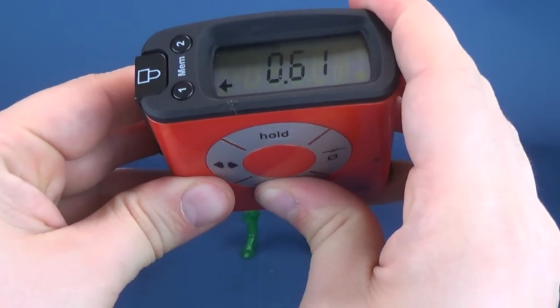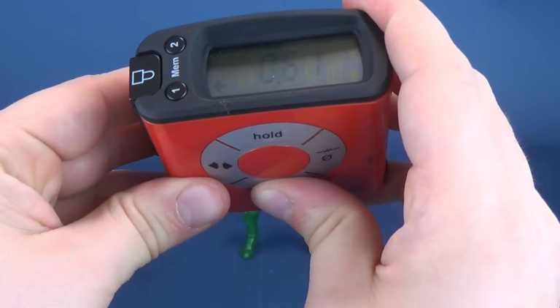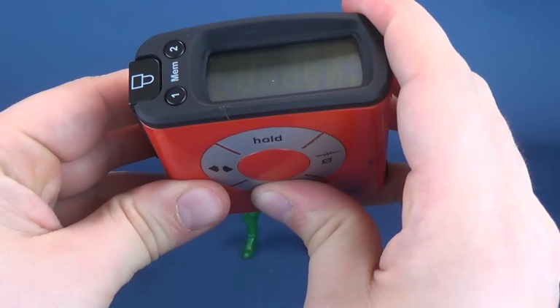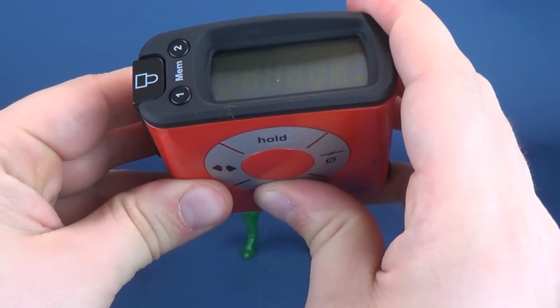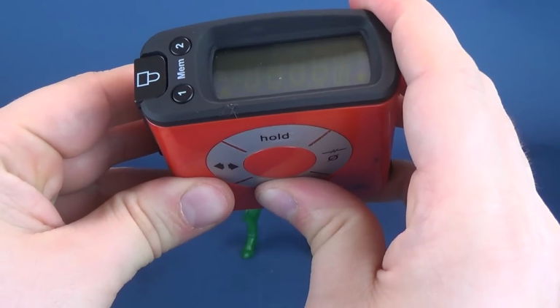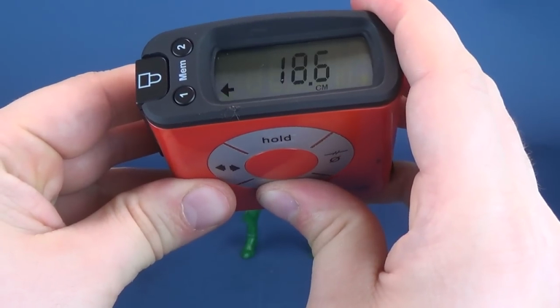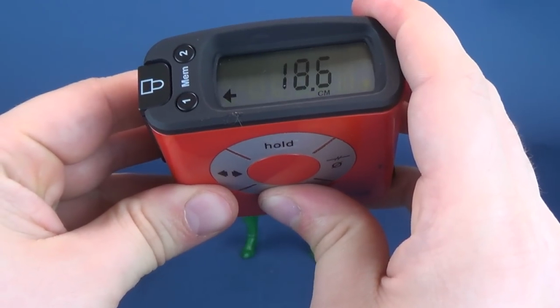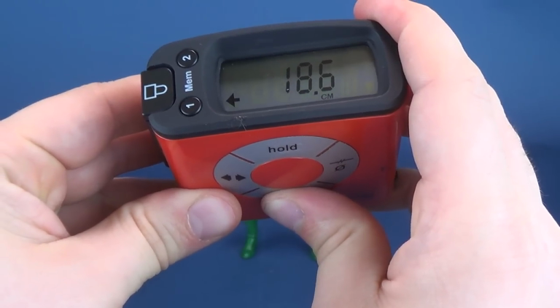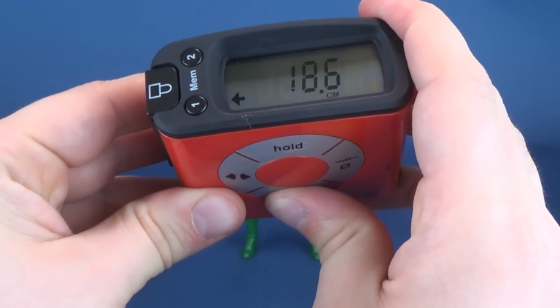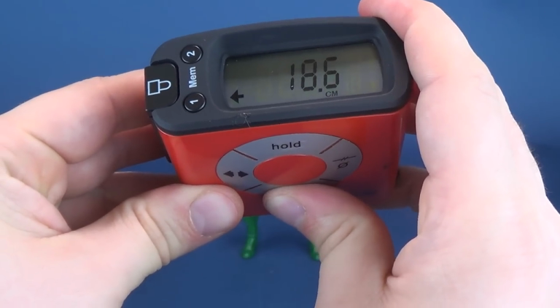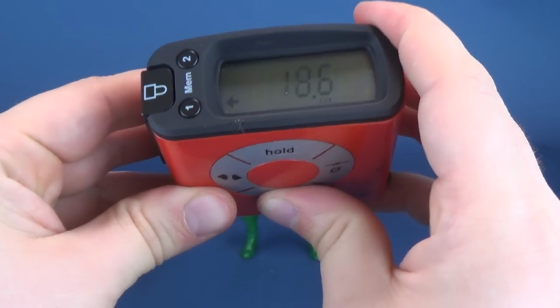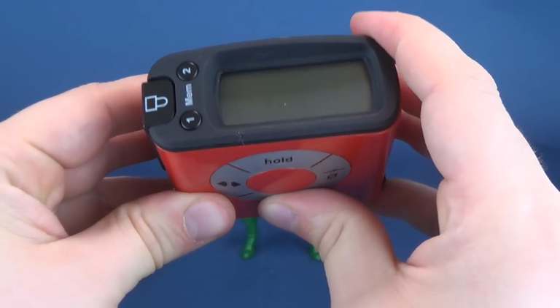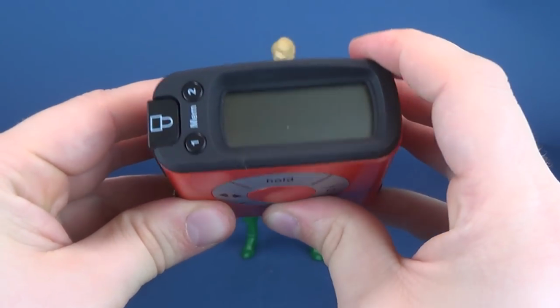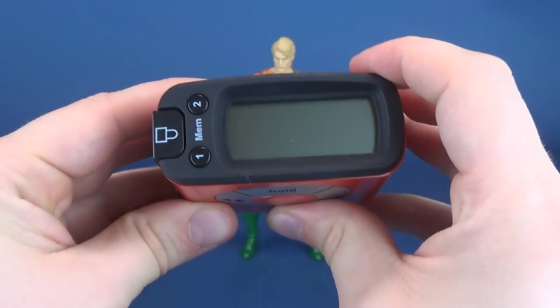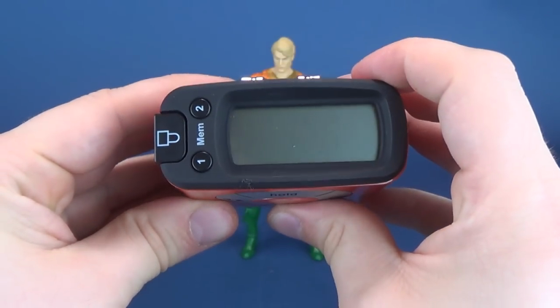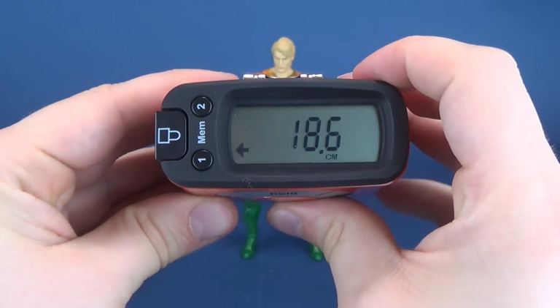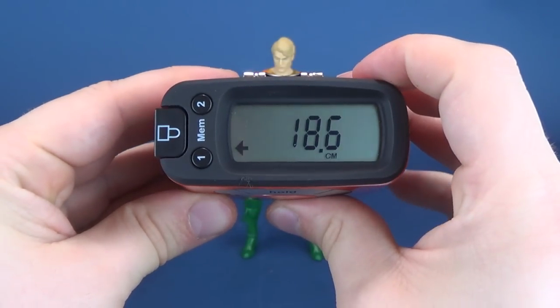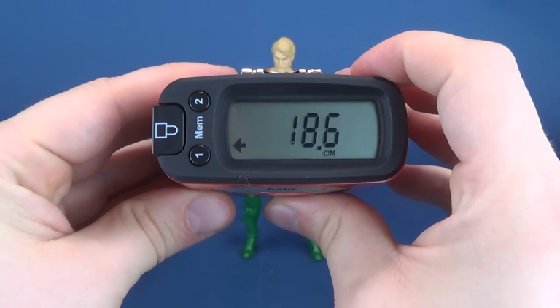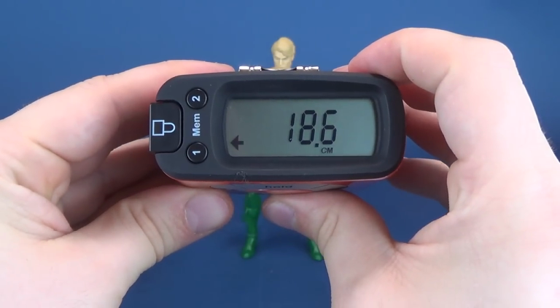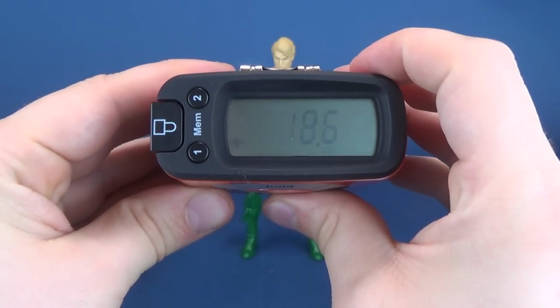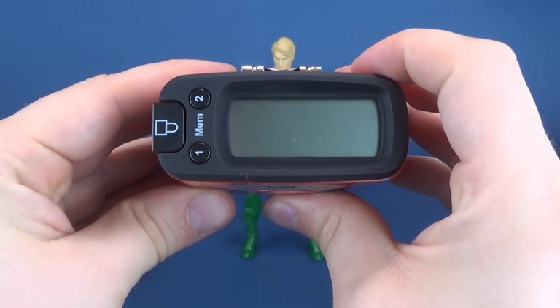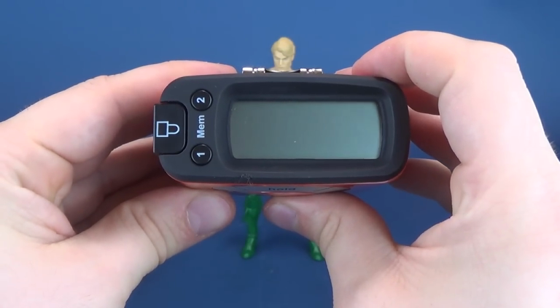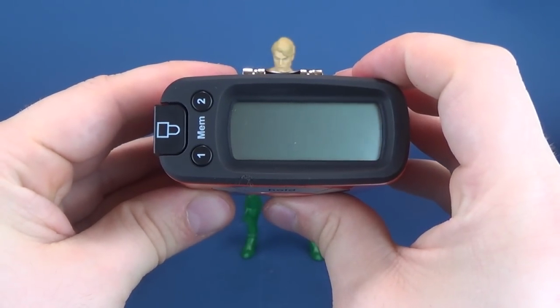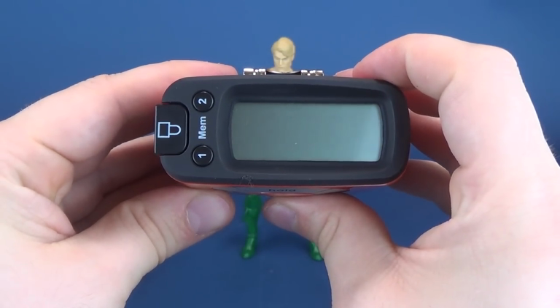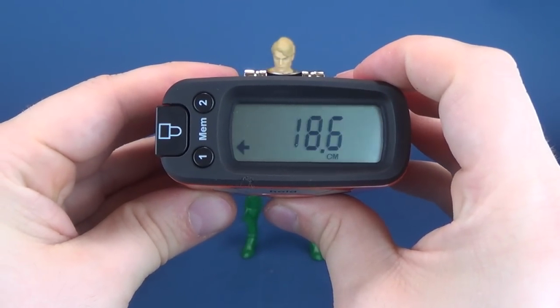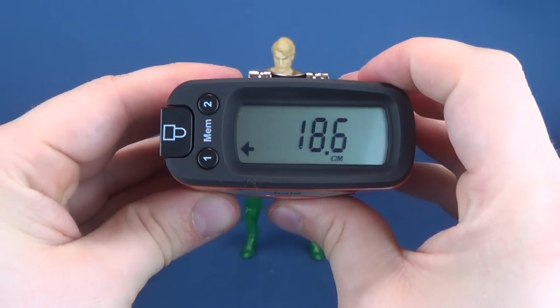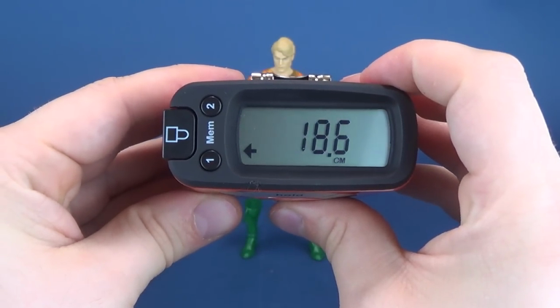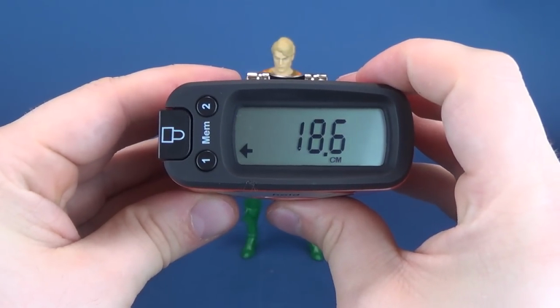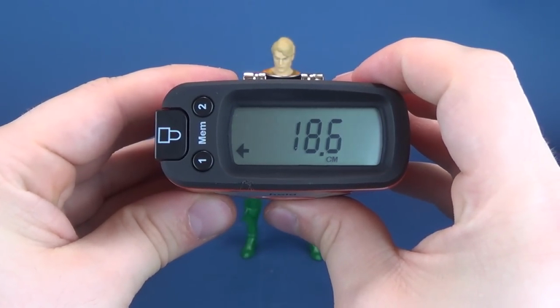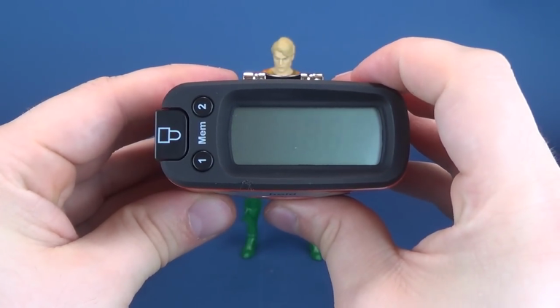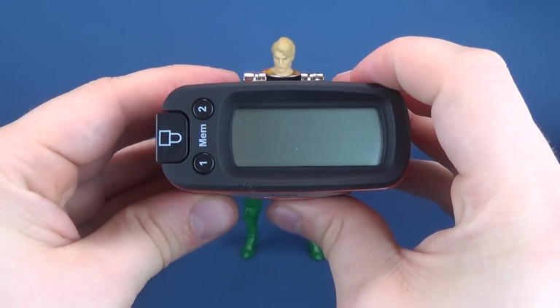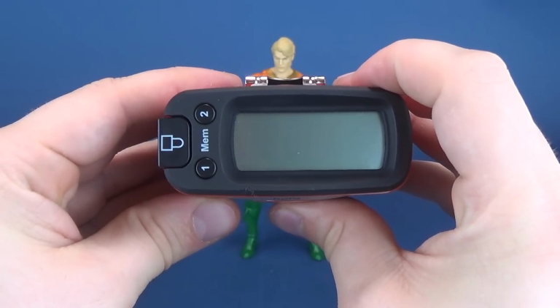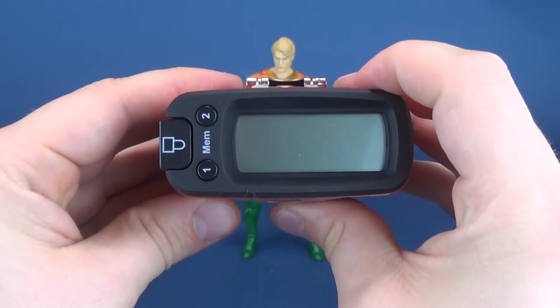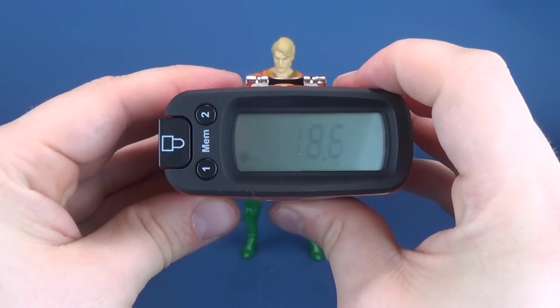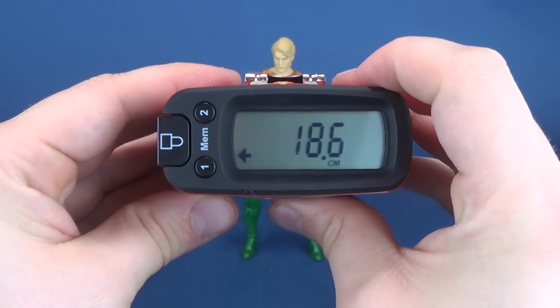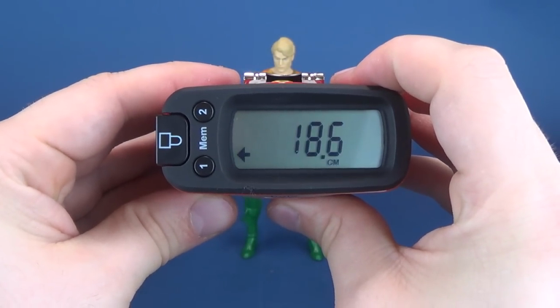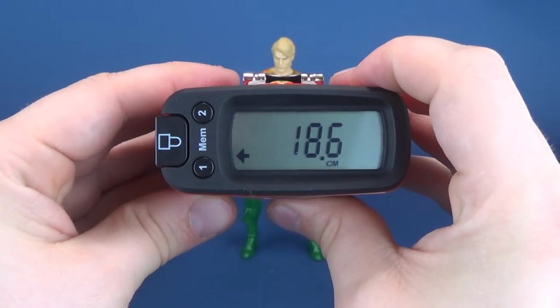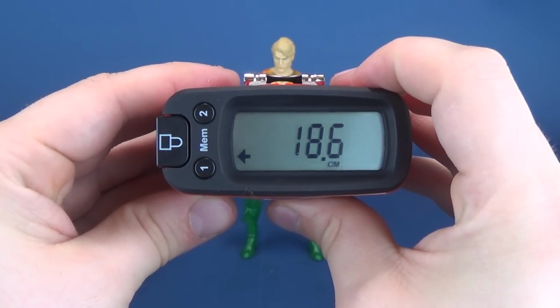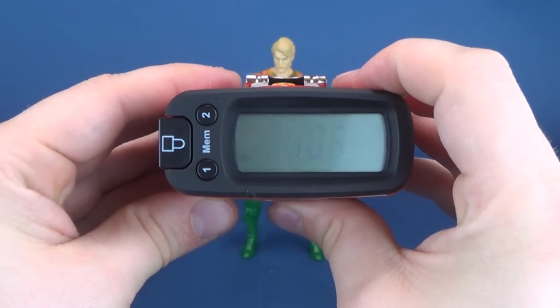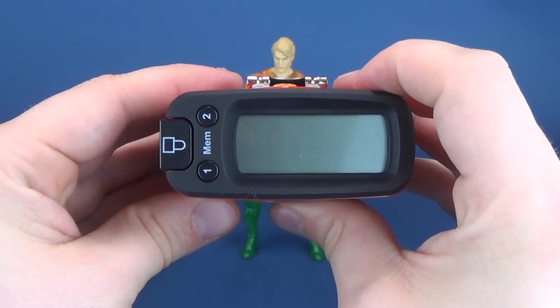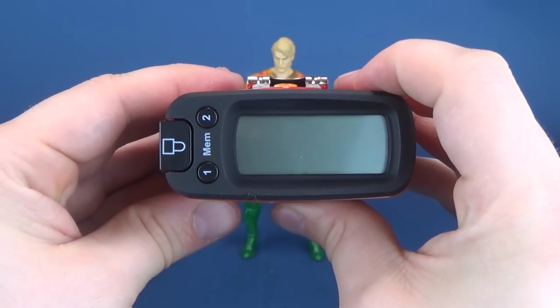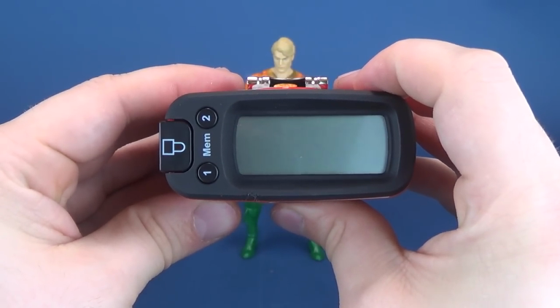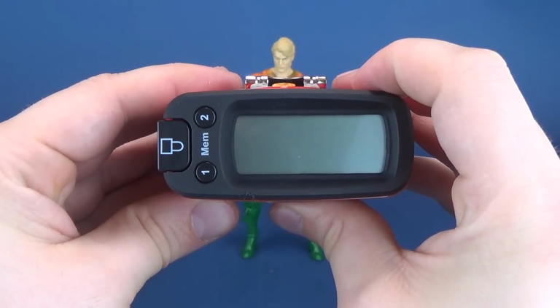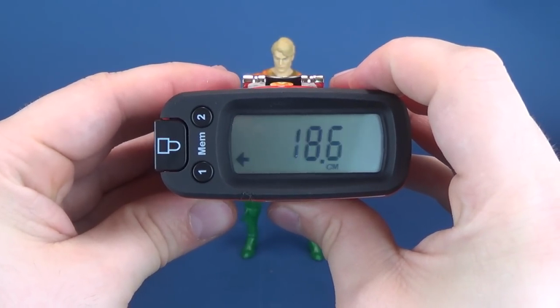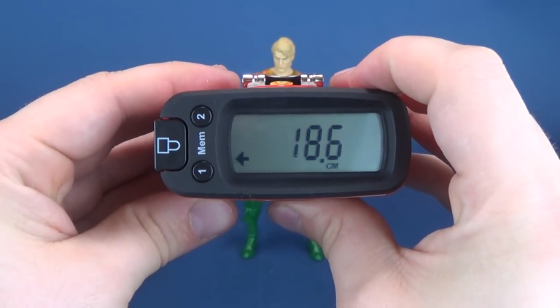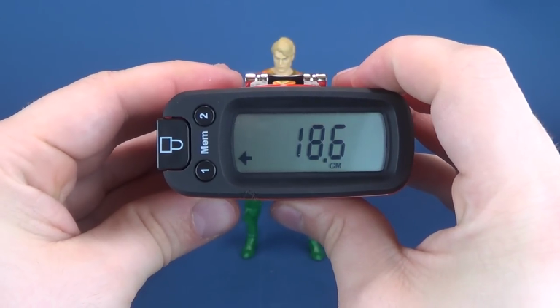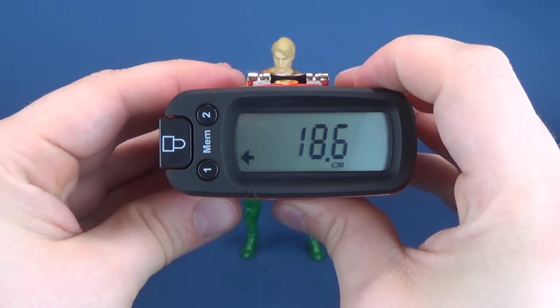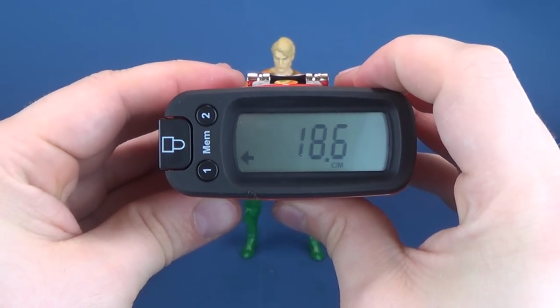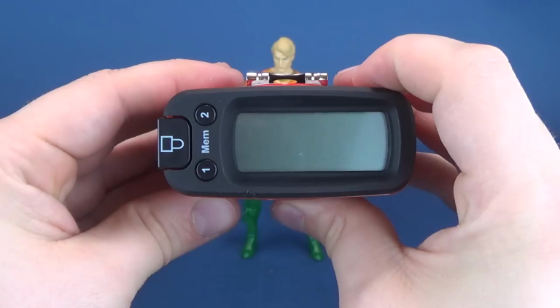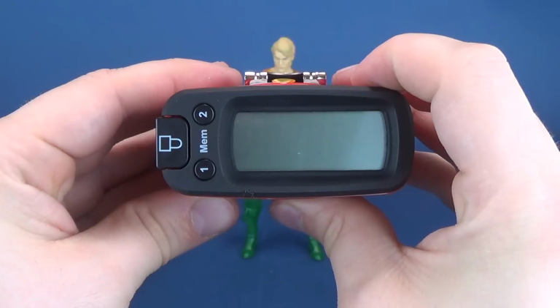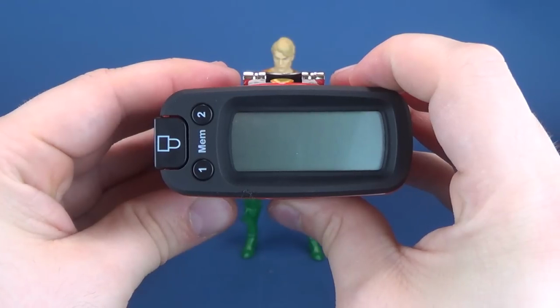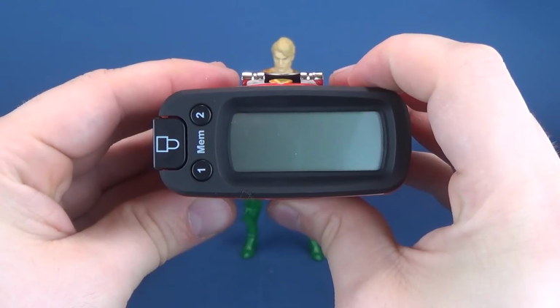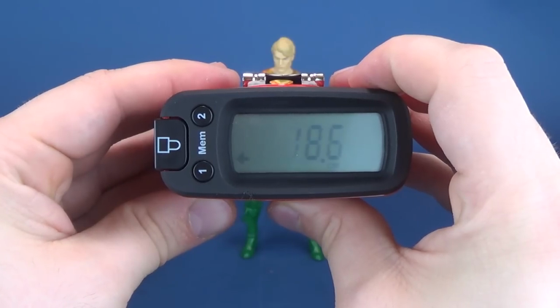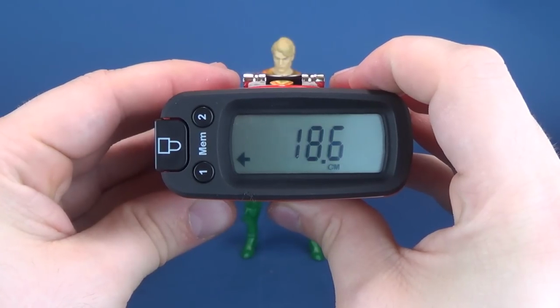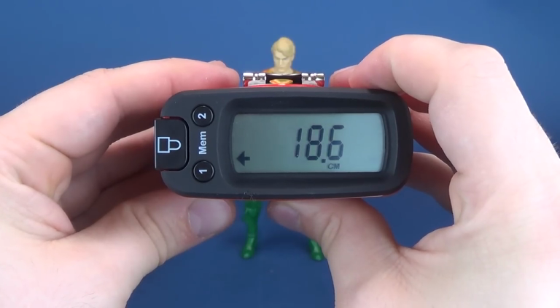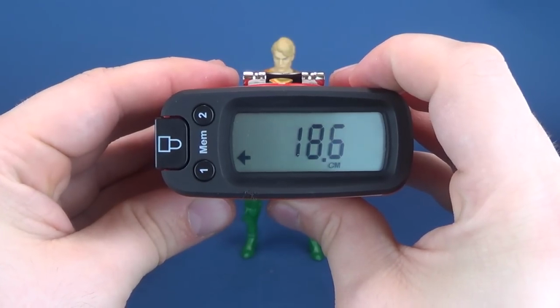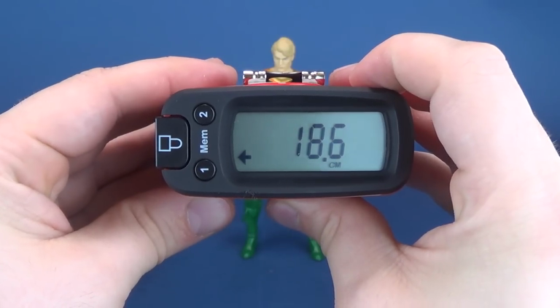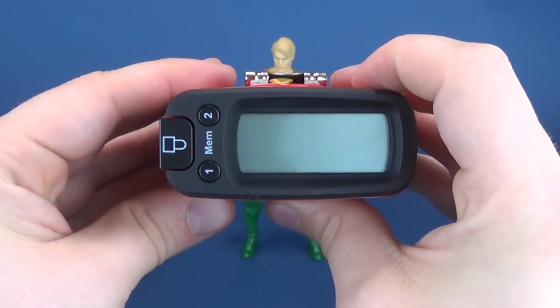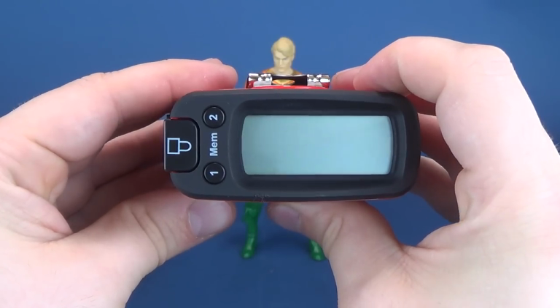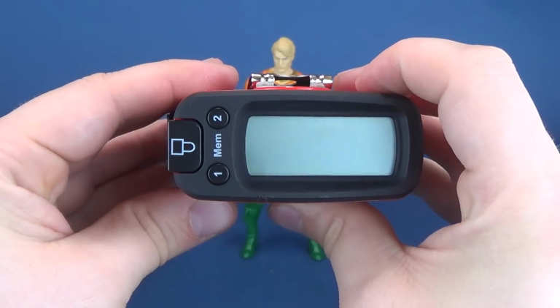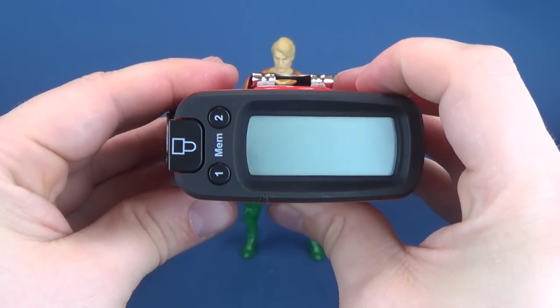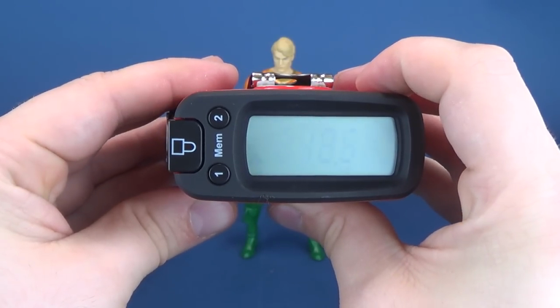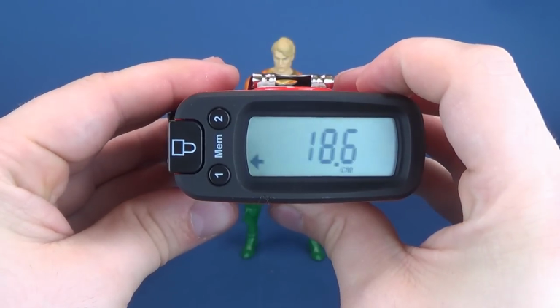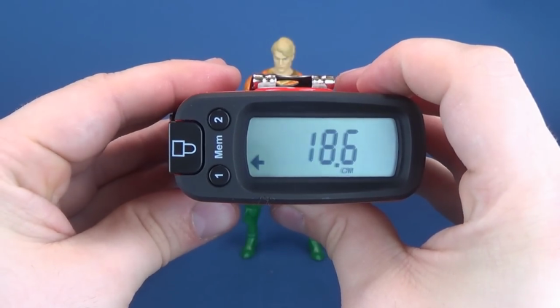Someone's asking about centimeters — the figure stands at 18.6 centimeters.